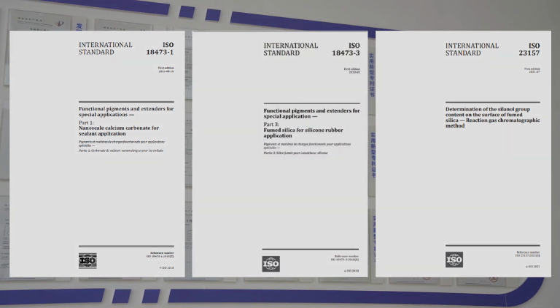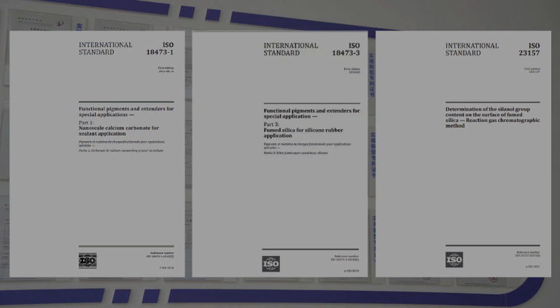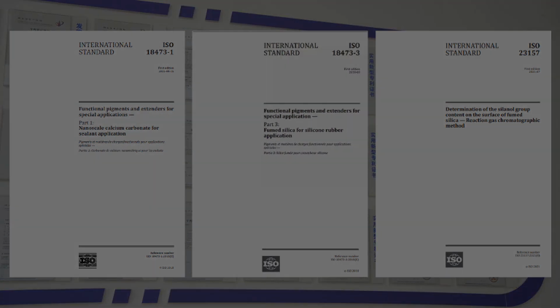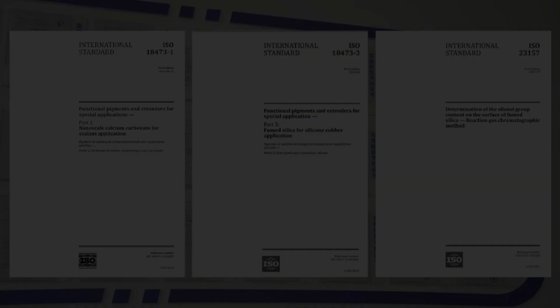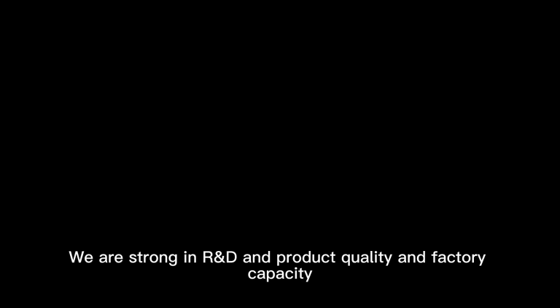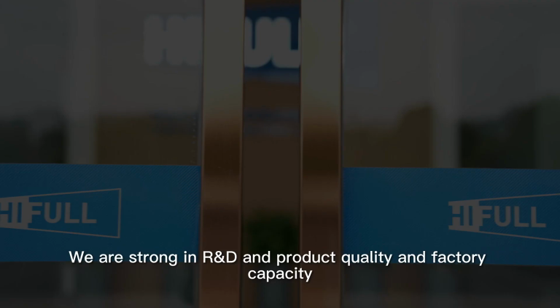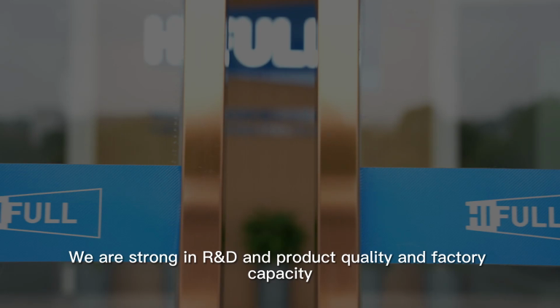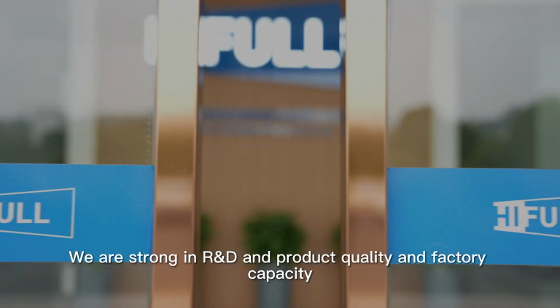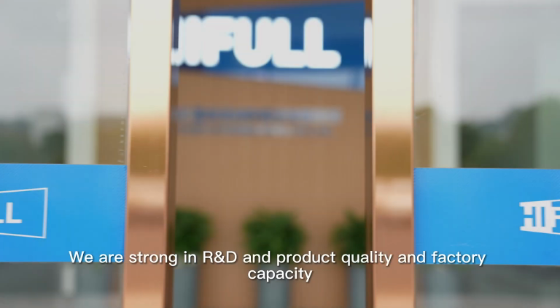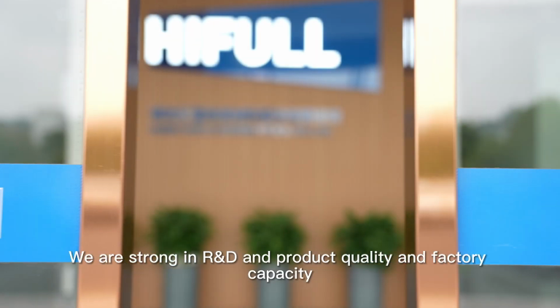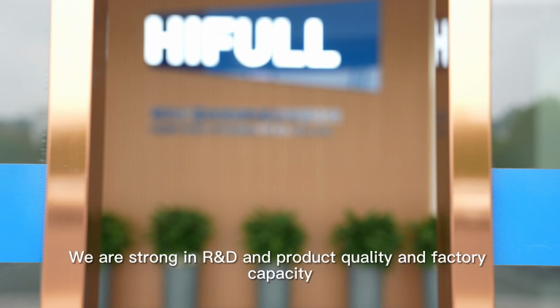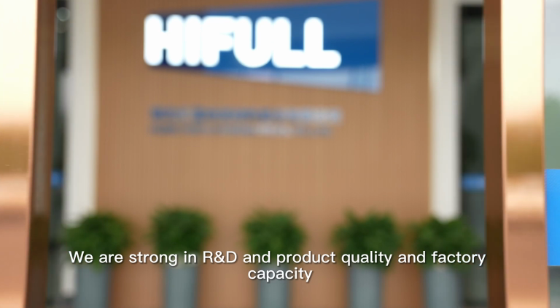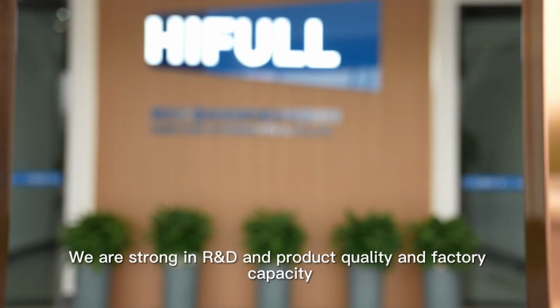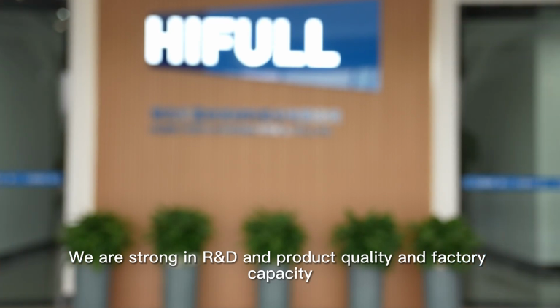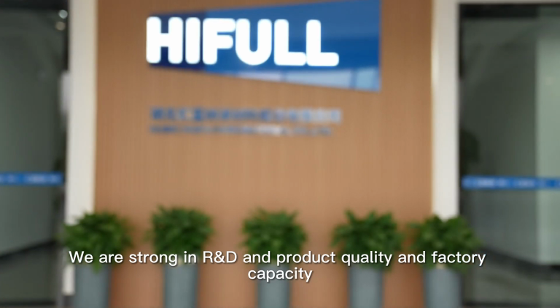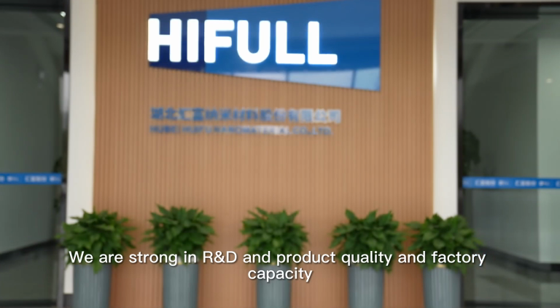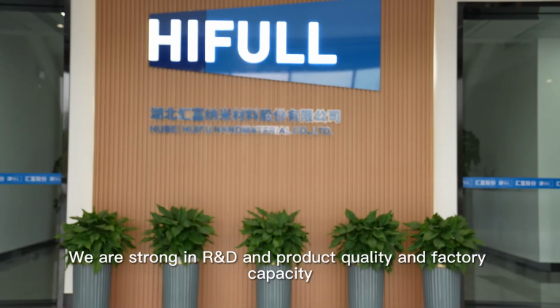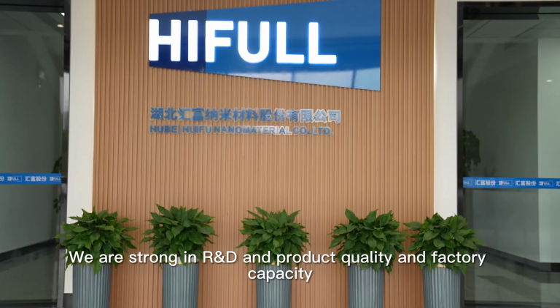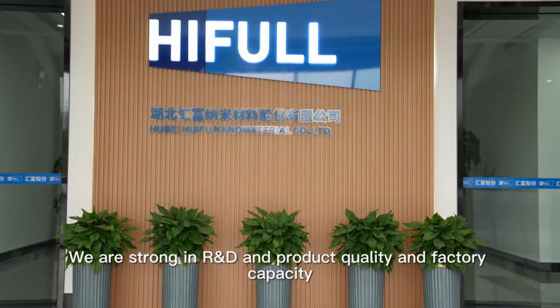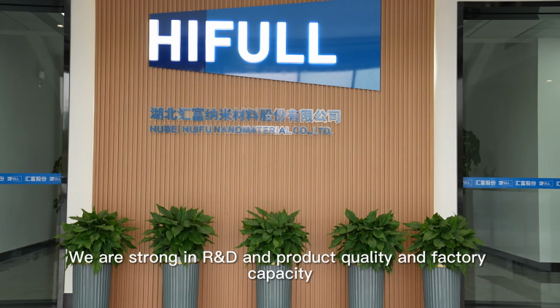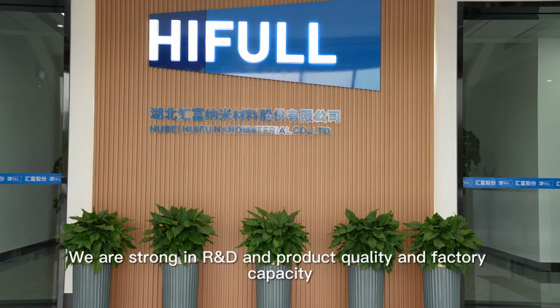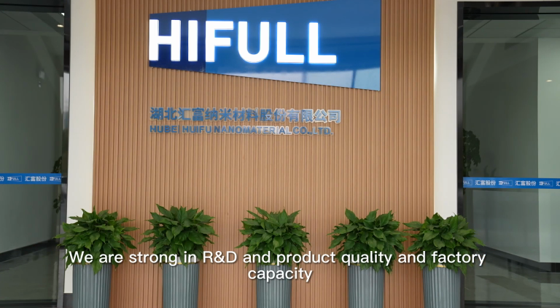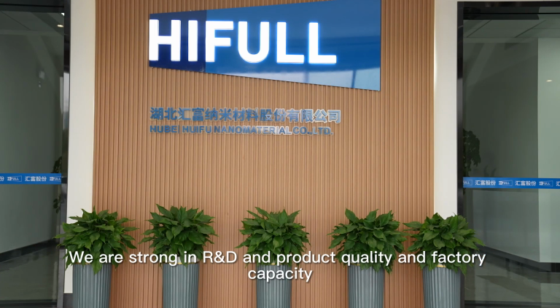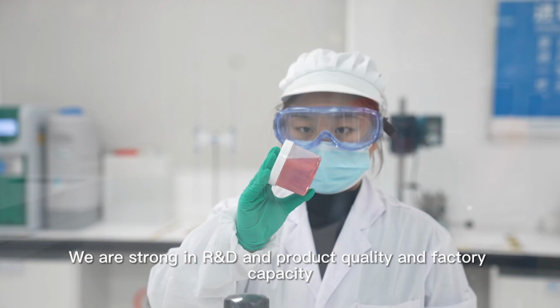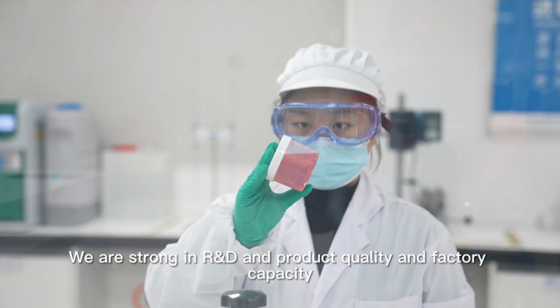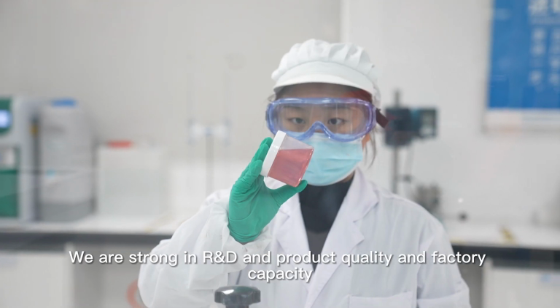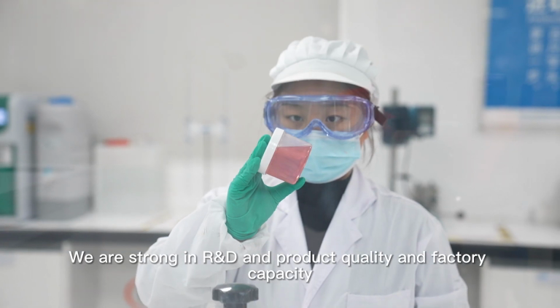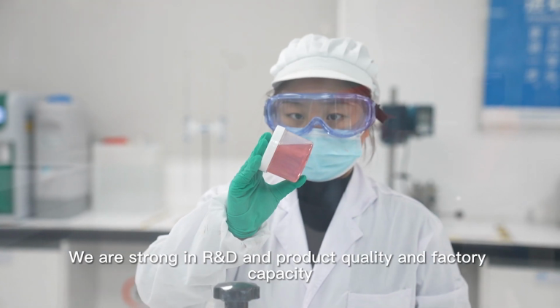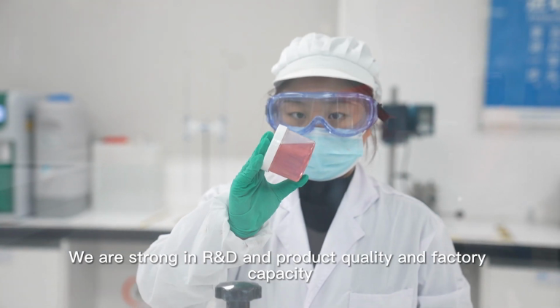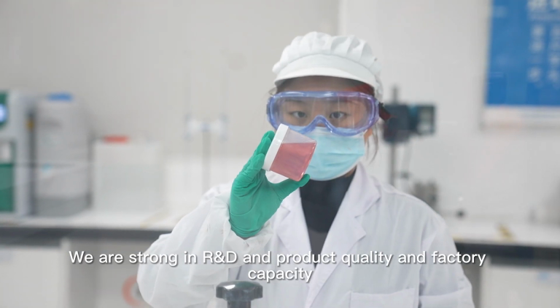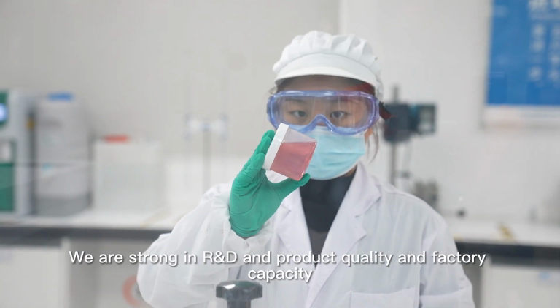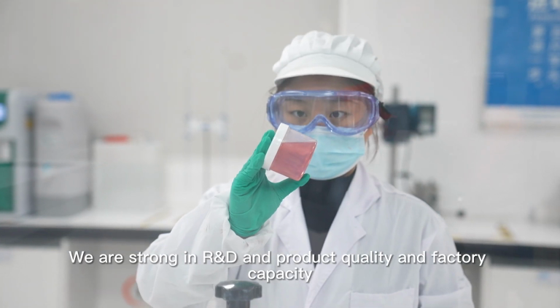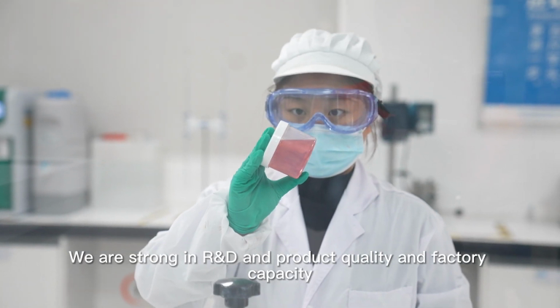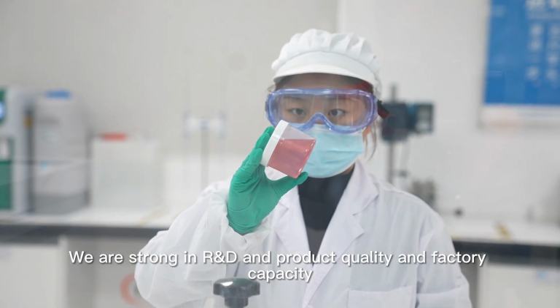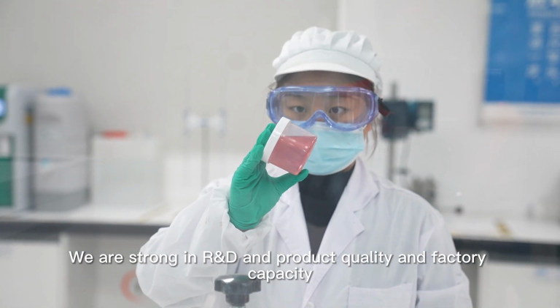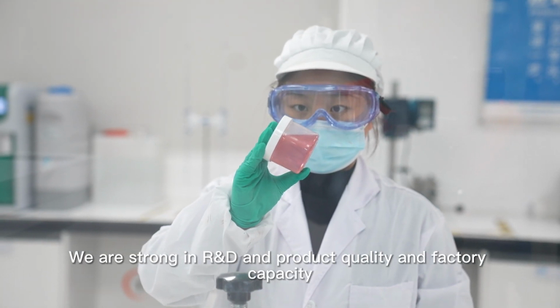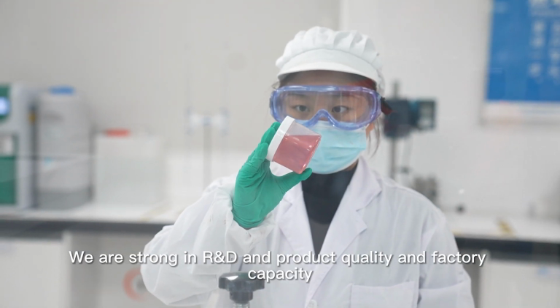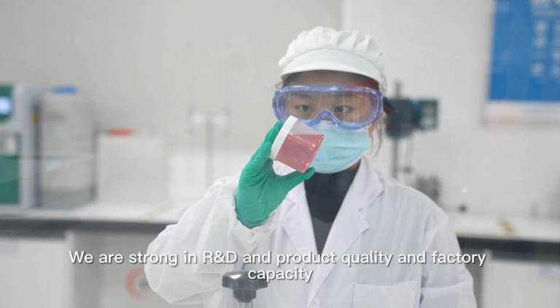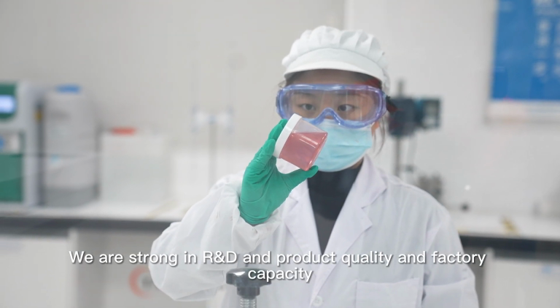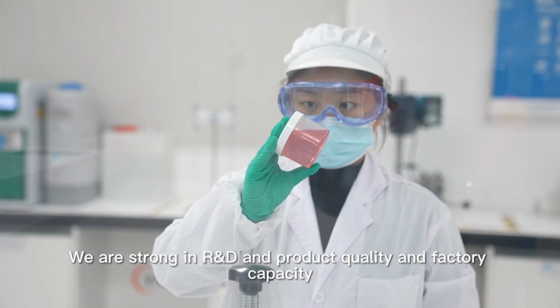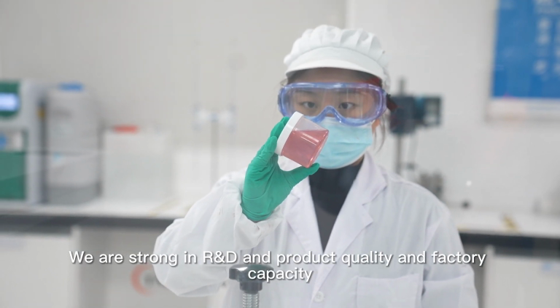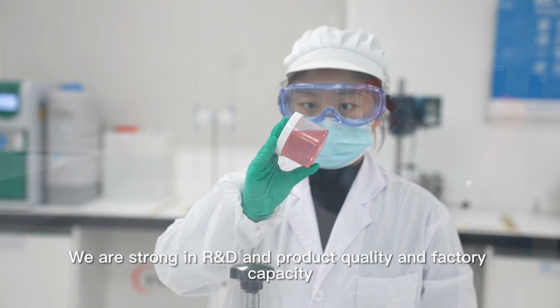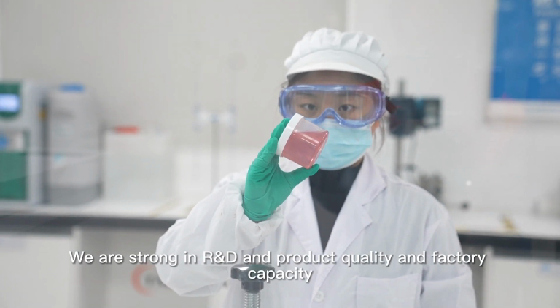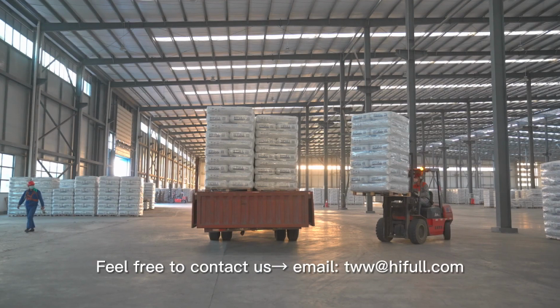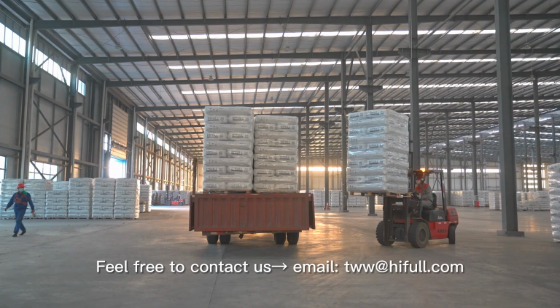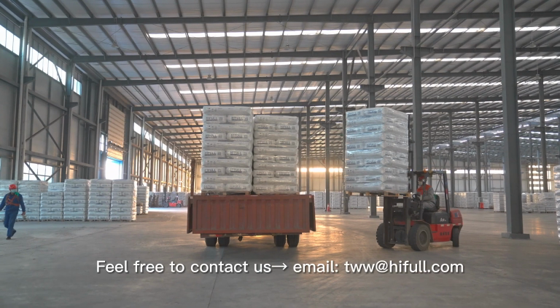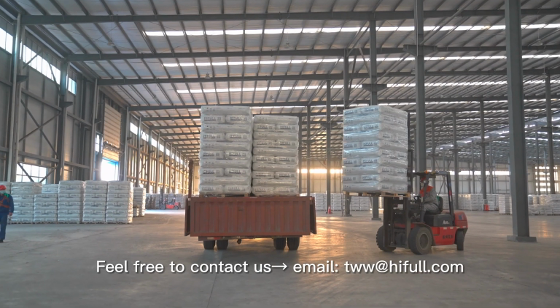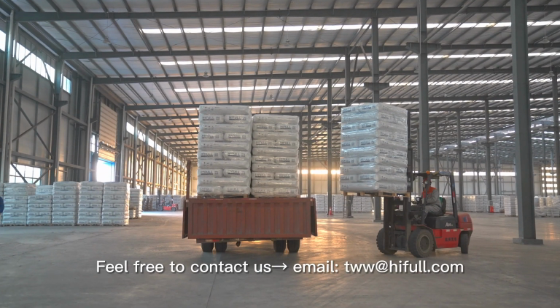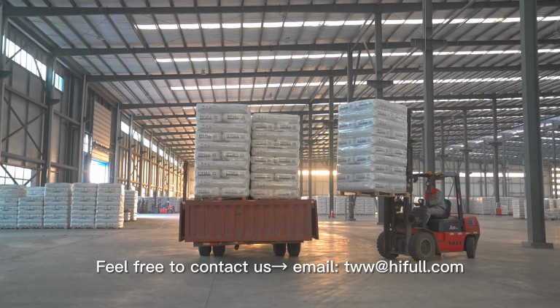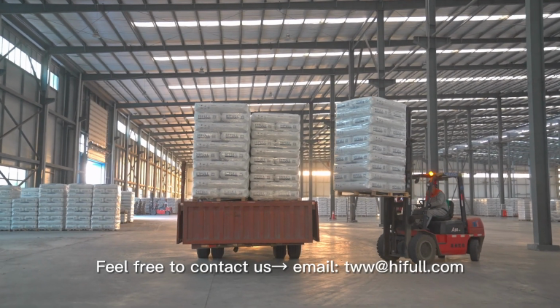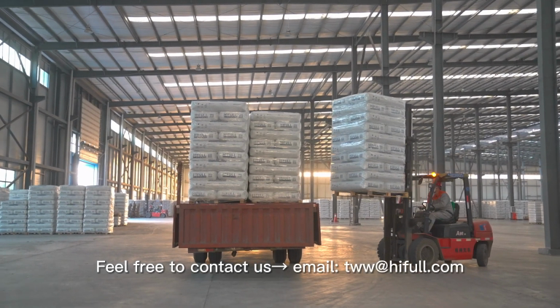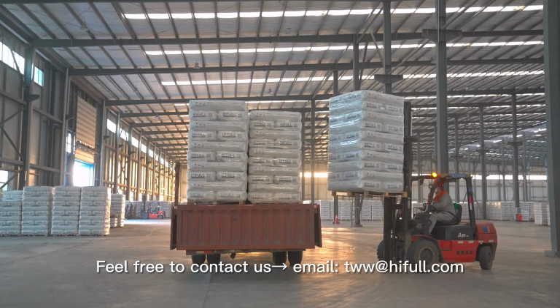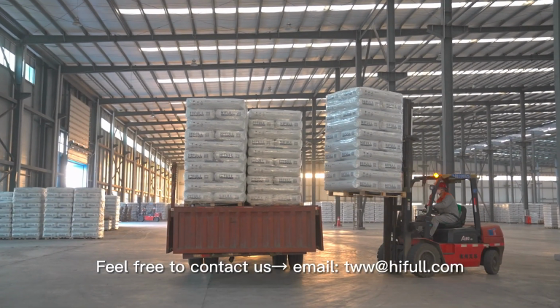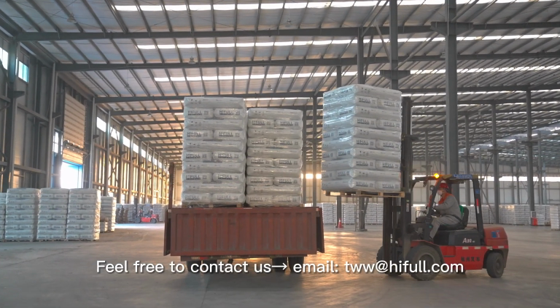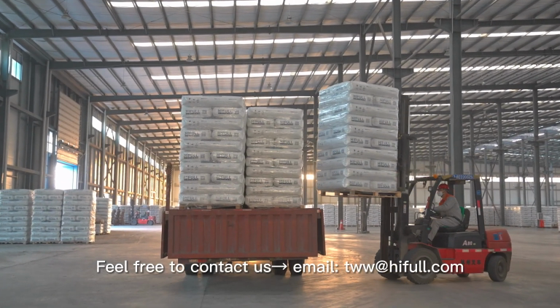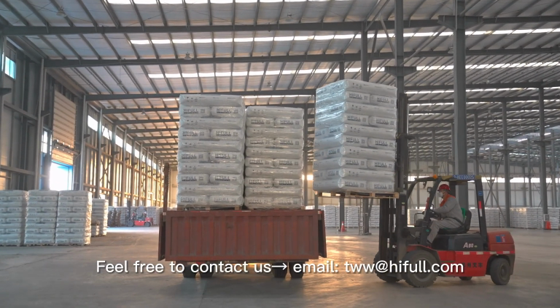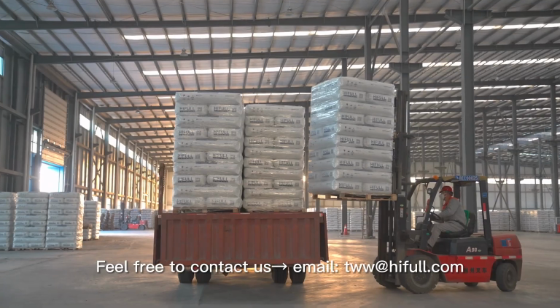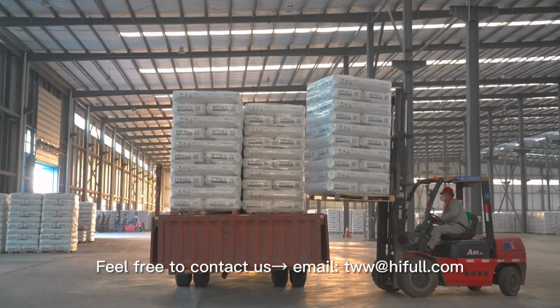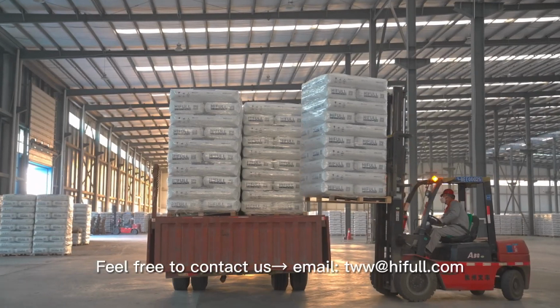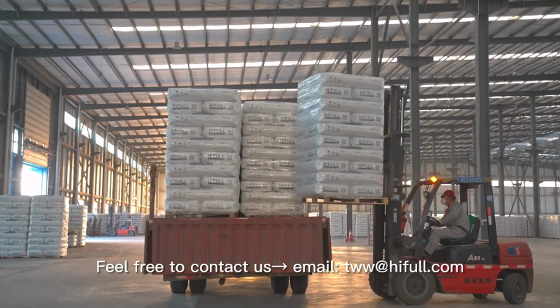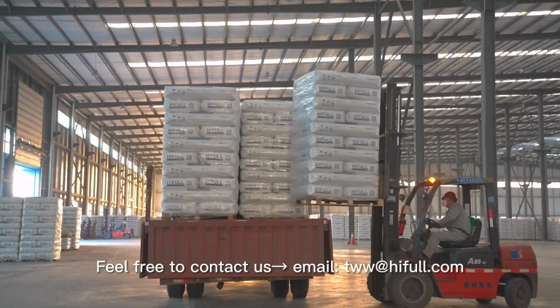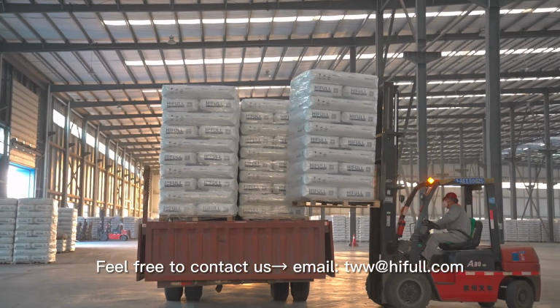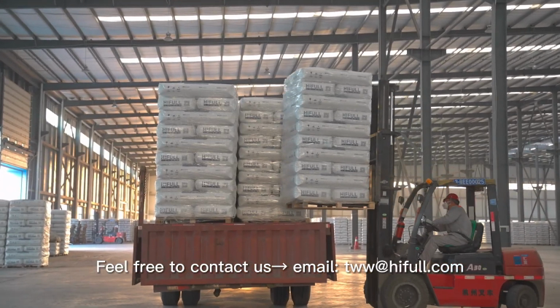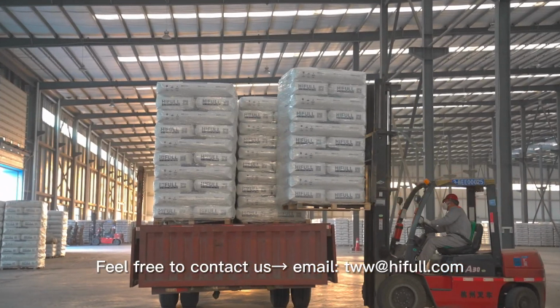We are strong in R&D, product quality, and factory capacity. Feel free to contact us. Thank you.